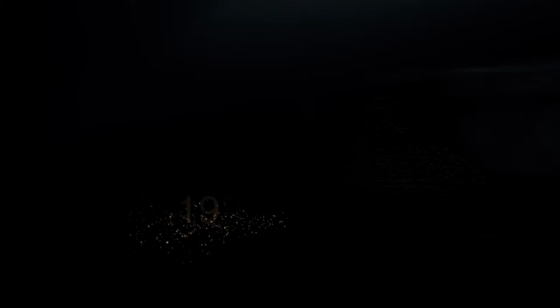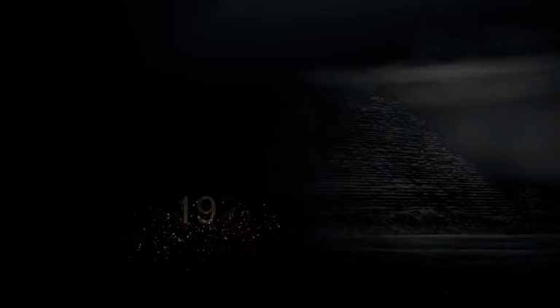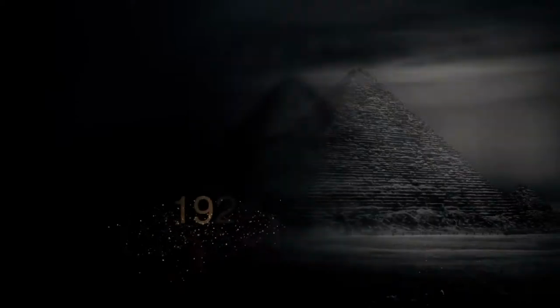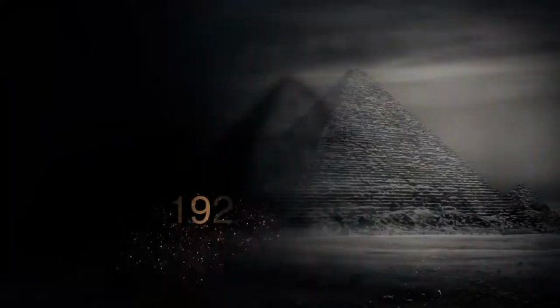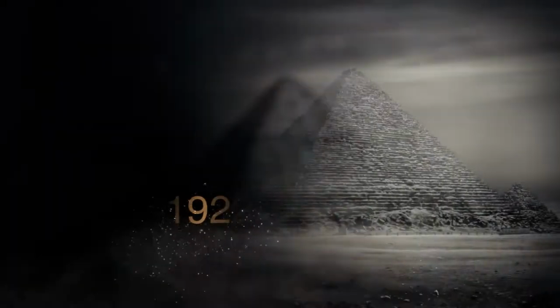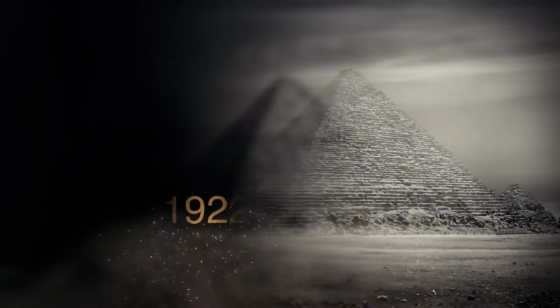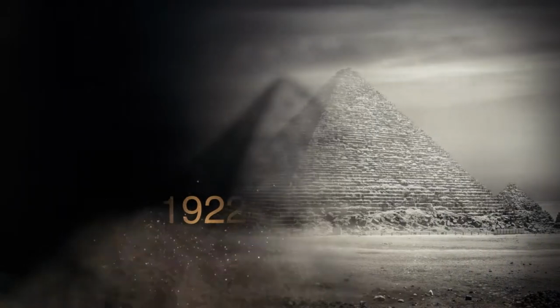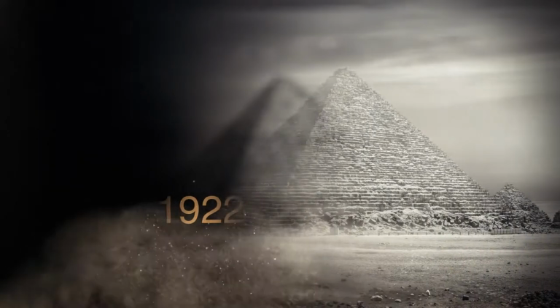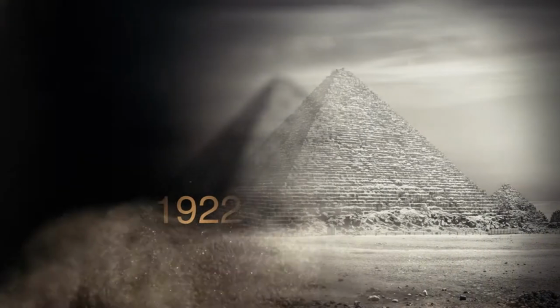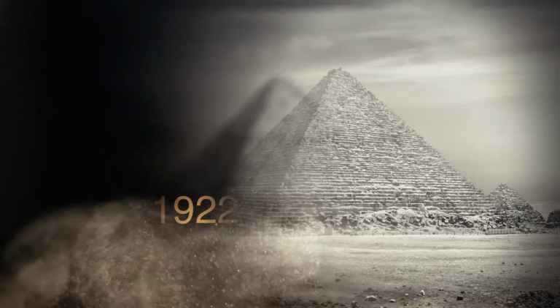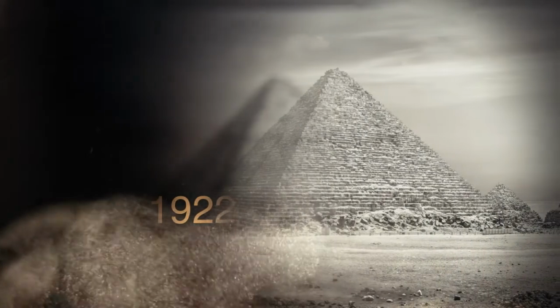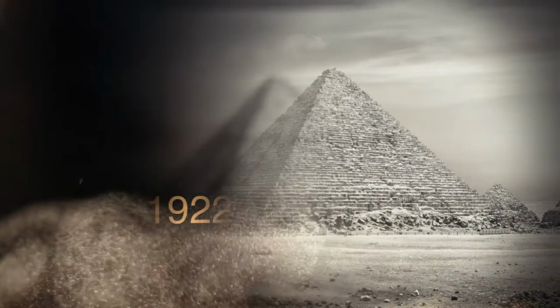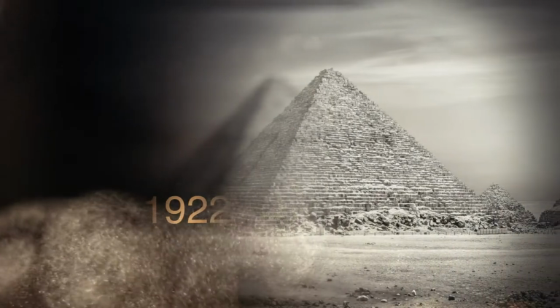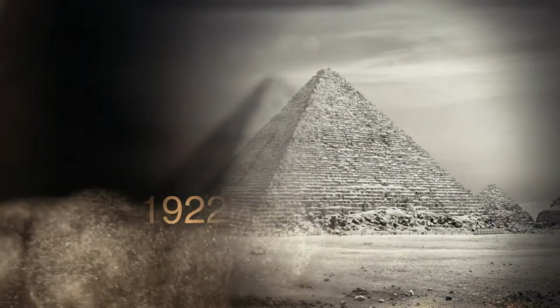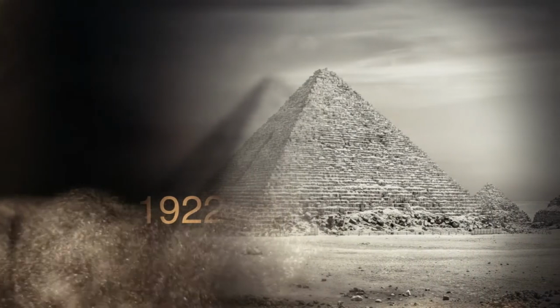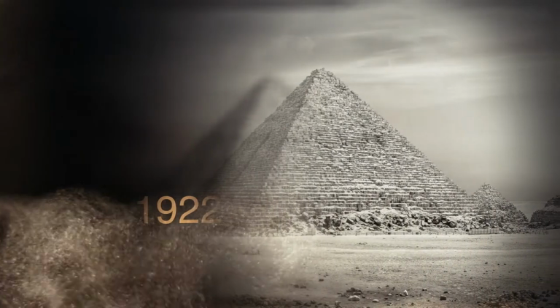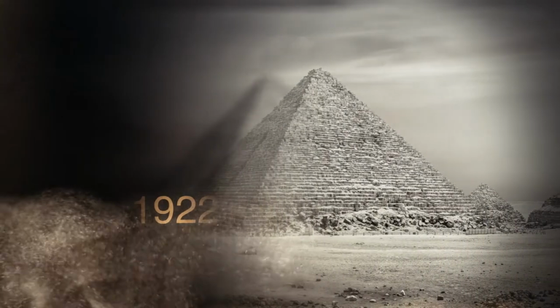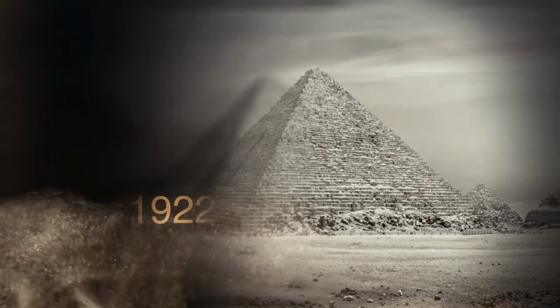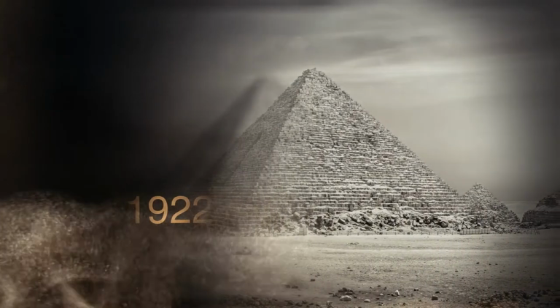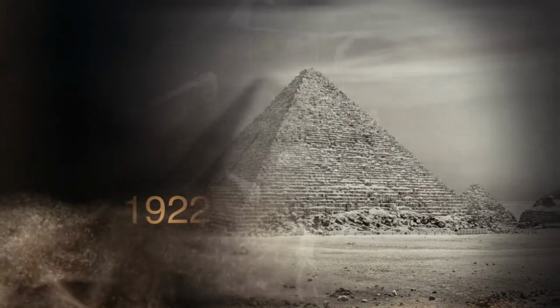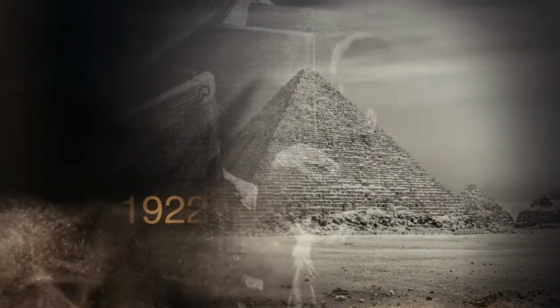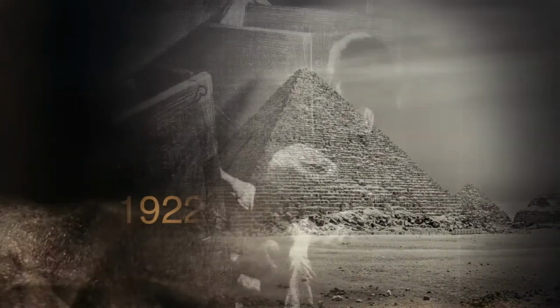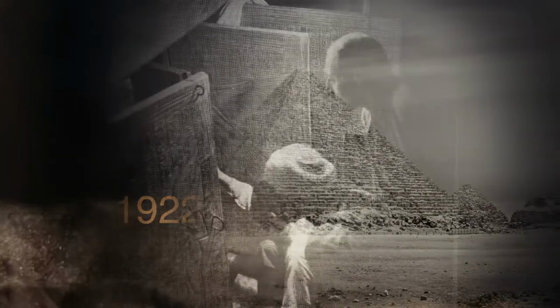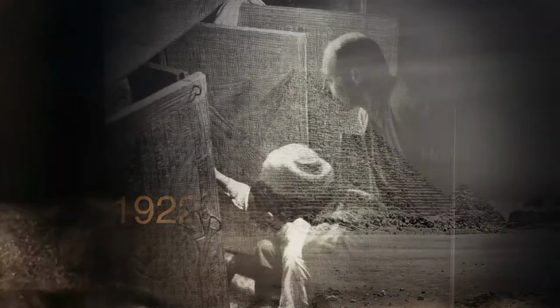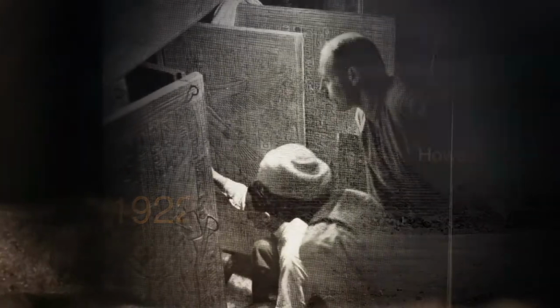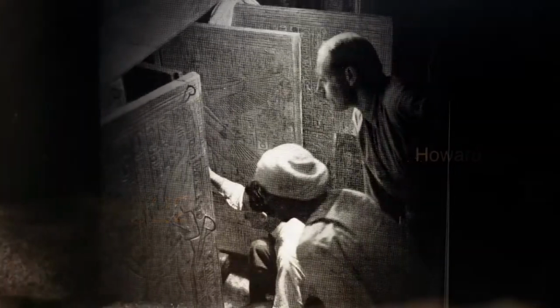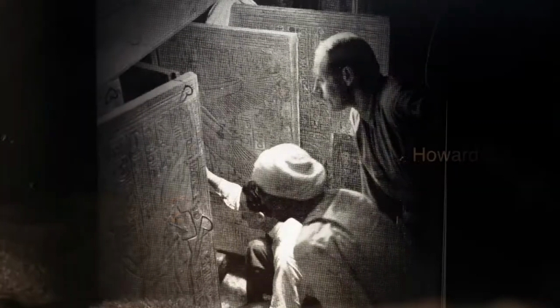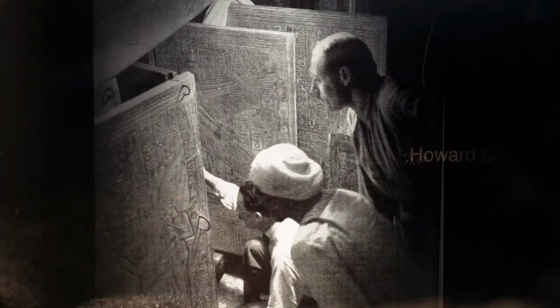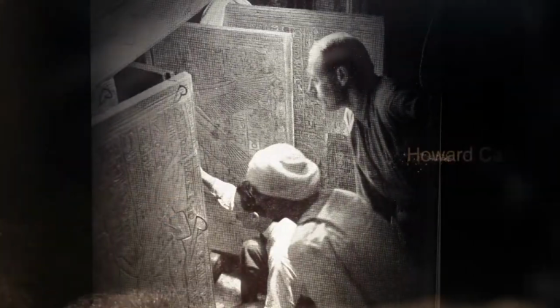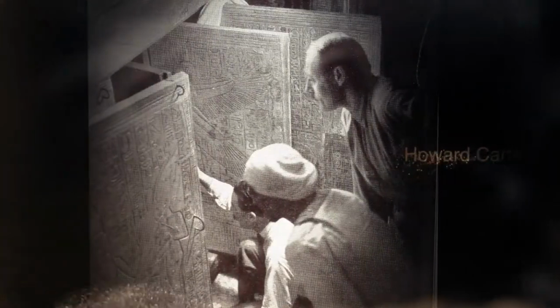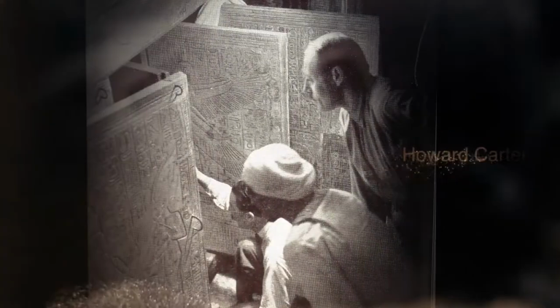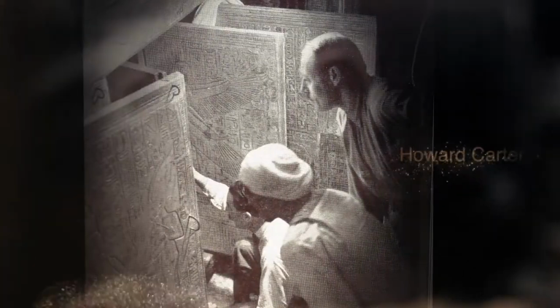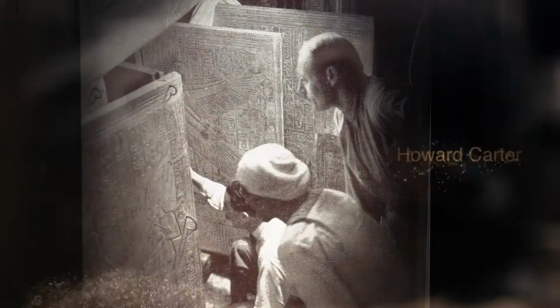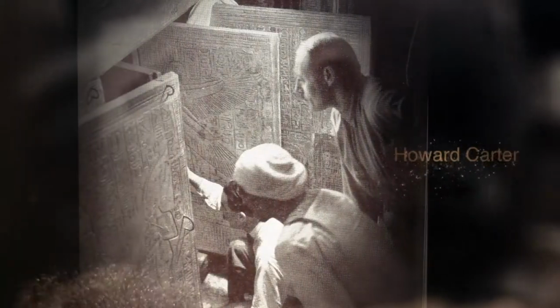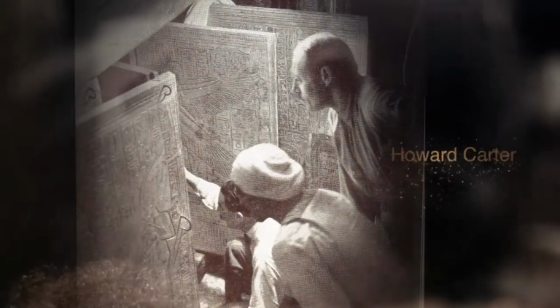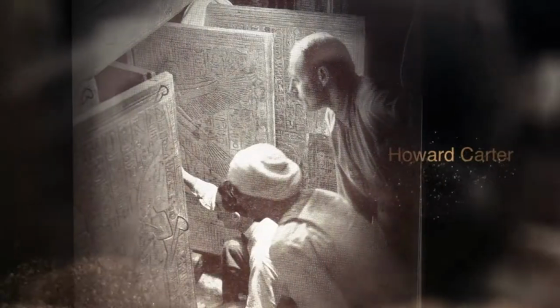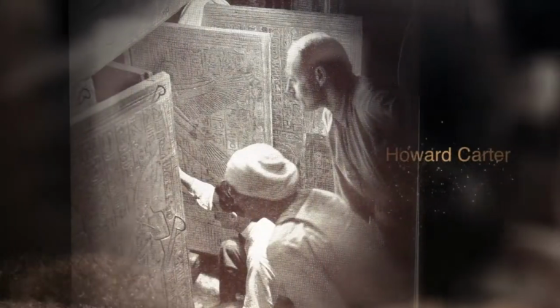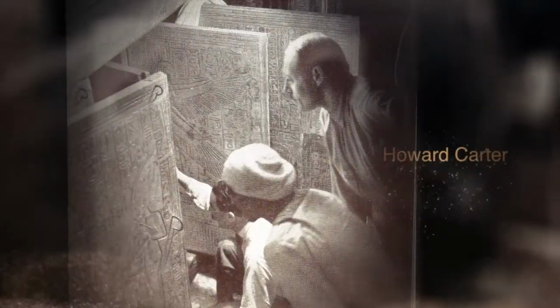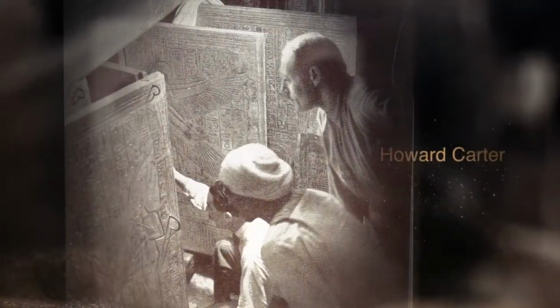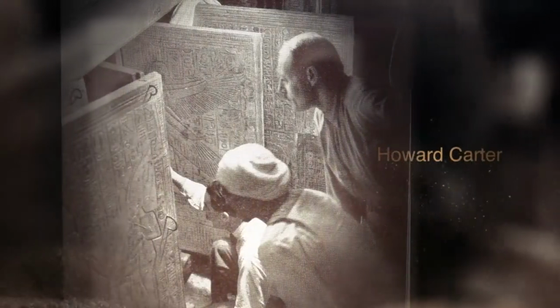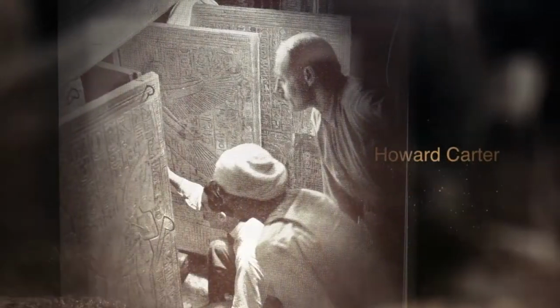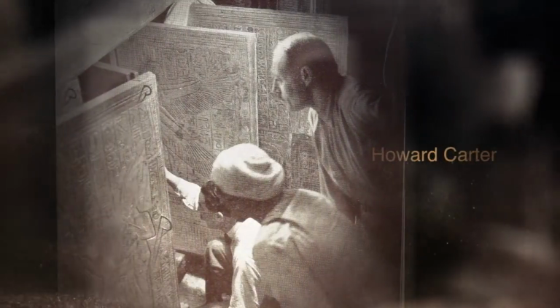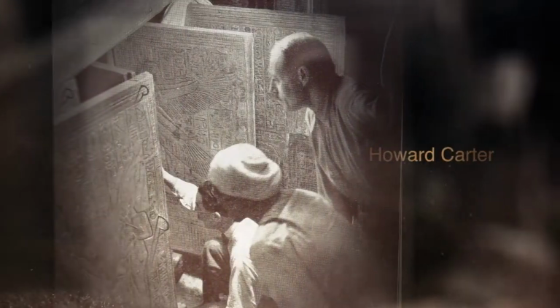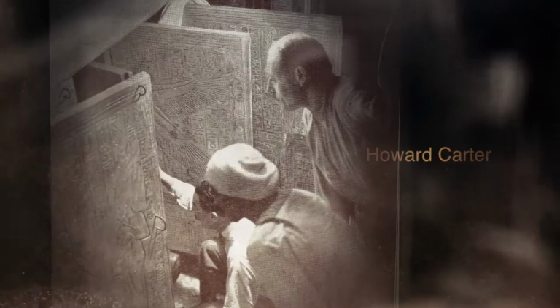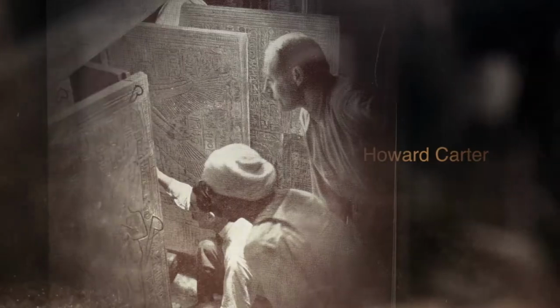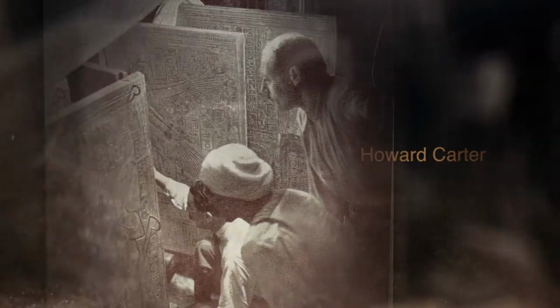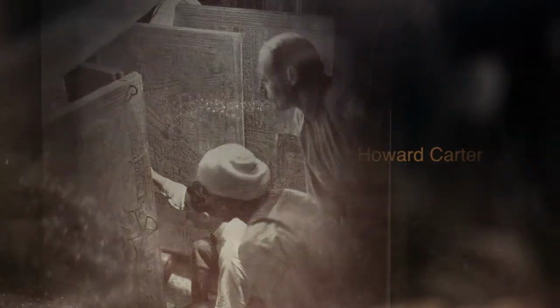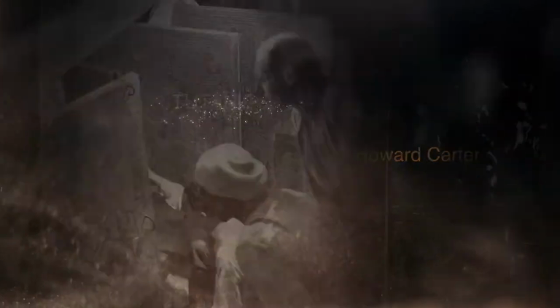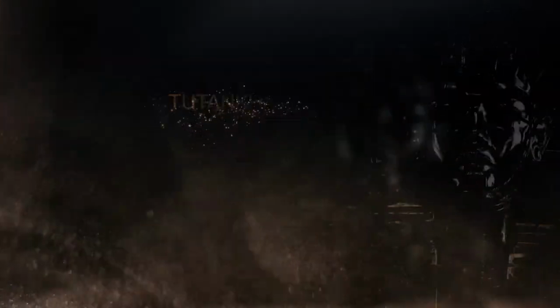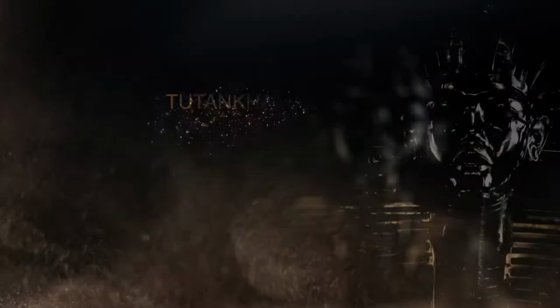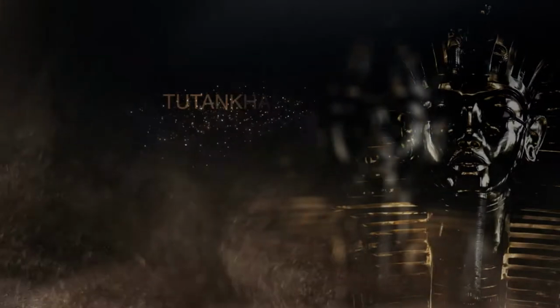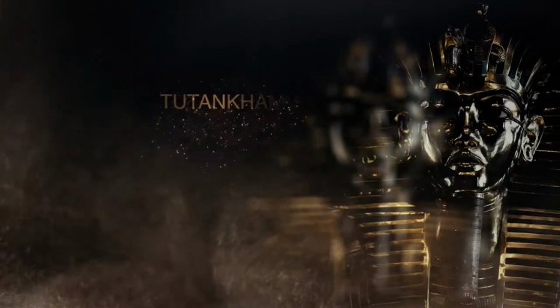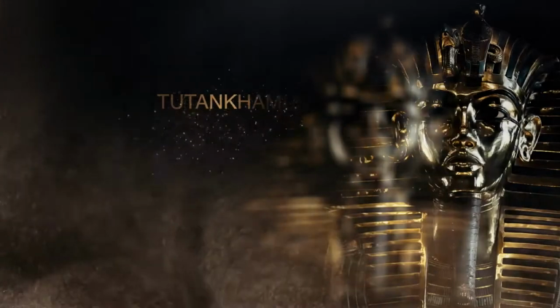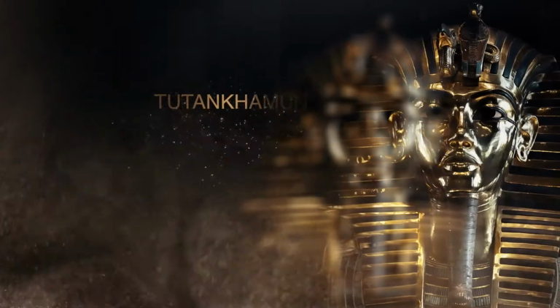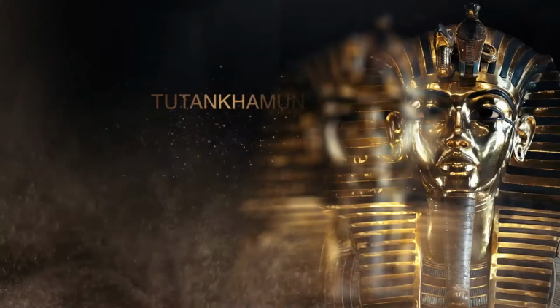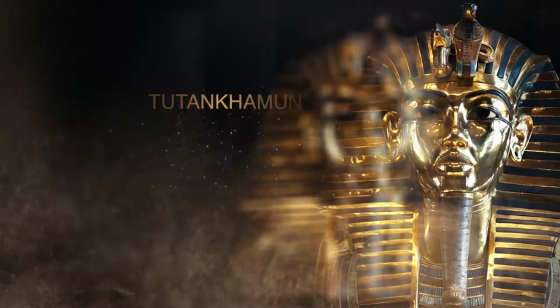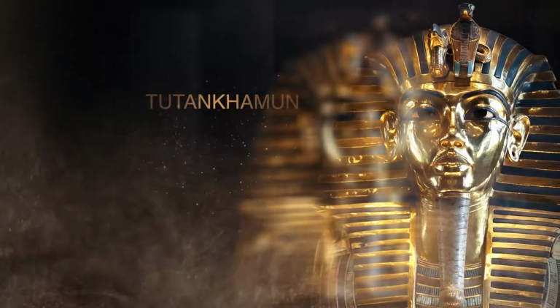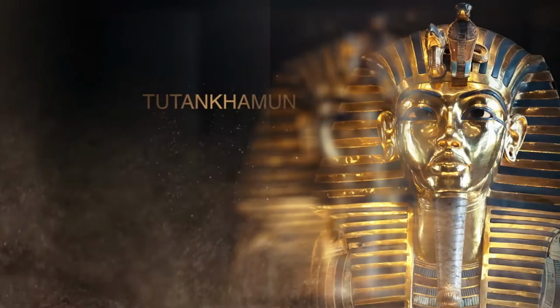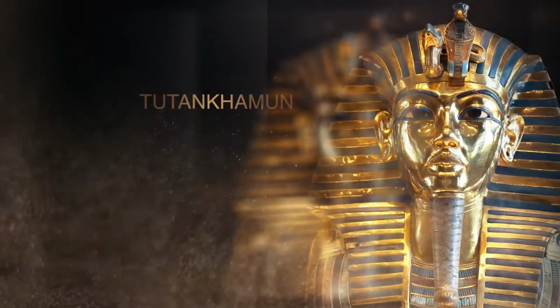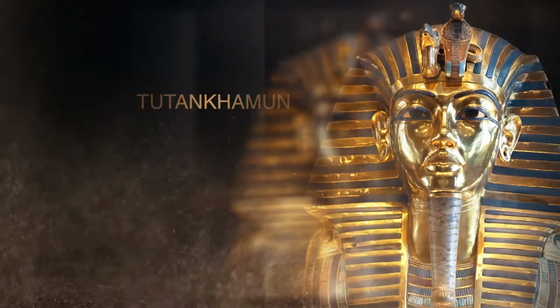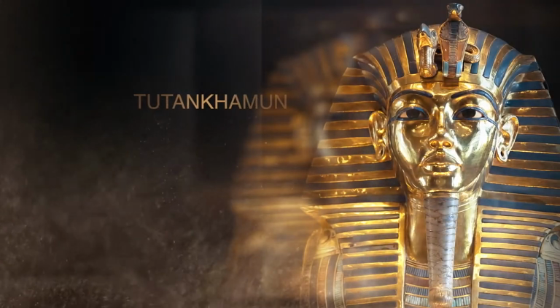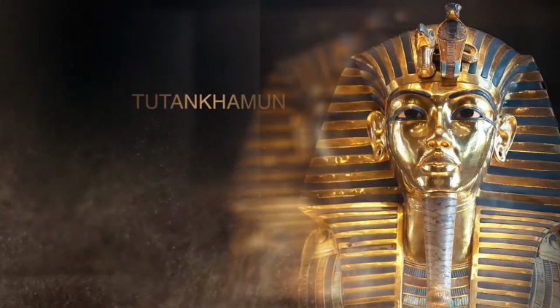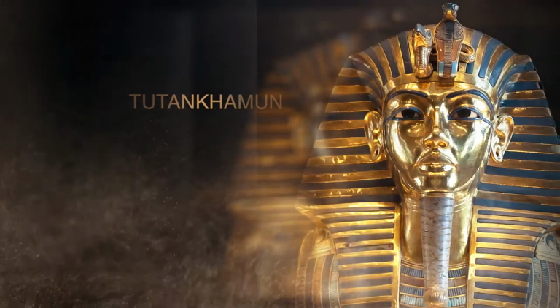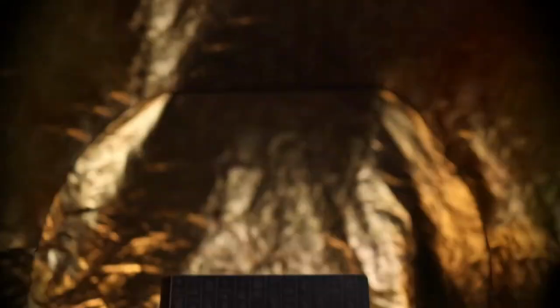One hundred years ago, archaeologist Howard Carter discovered the most popular treasury of our times, the tomb of Tutankhamen.